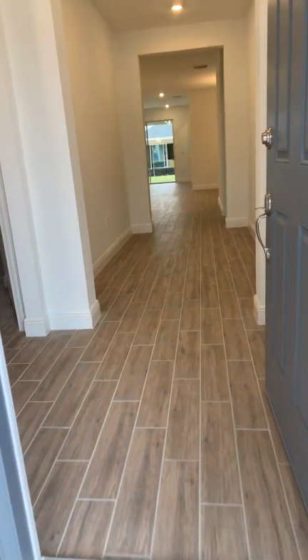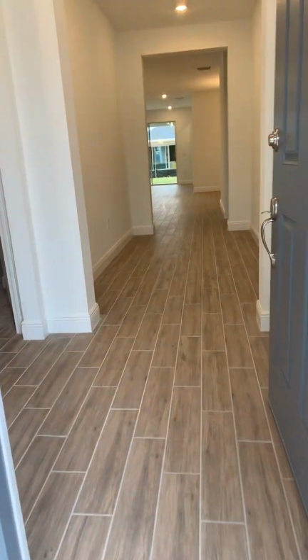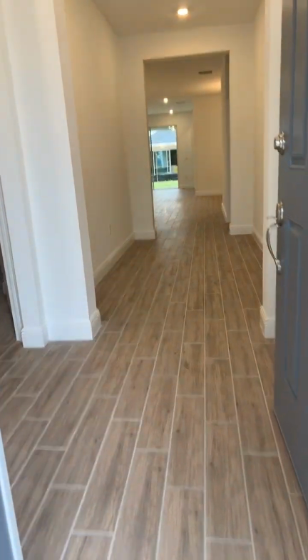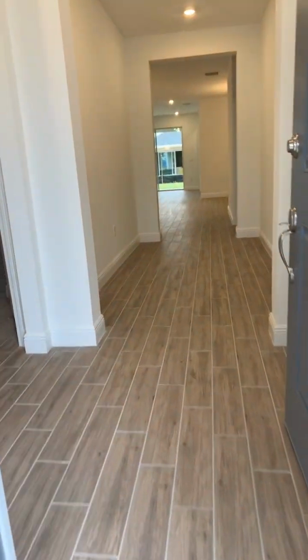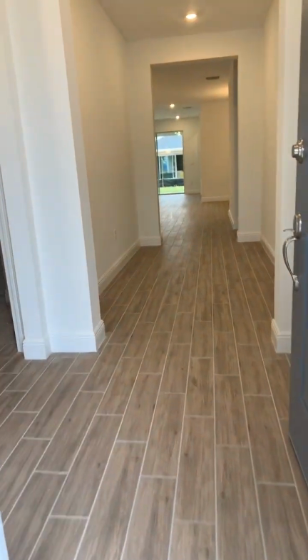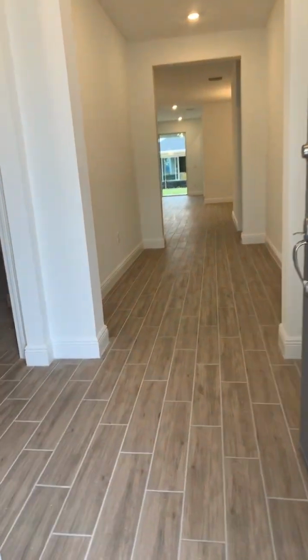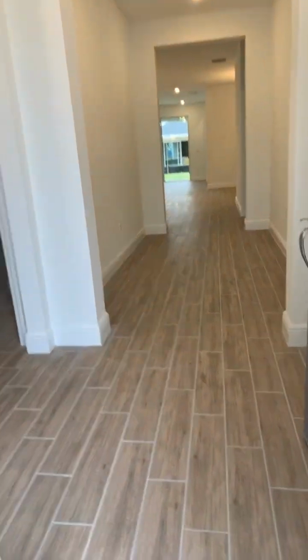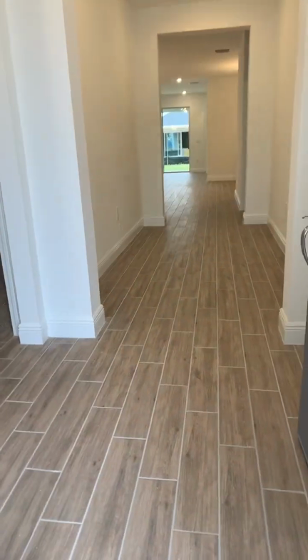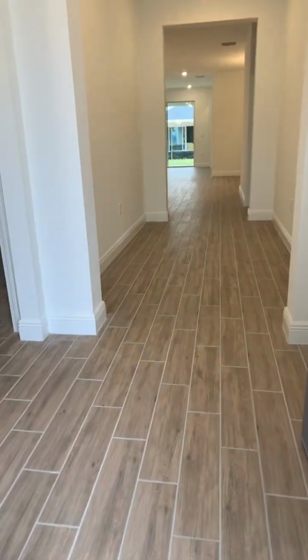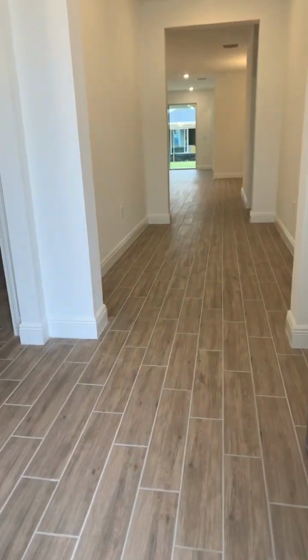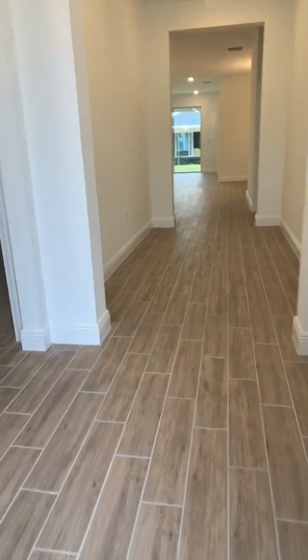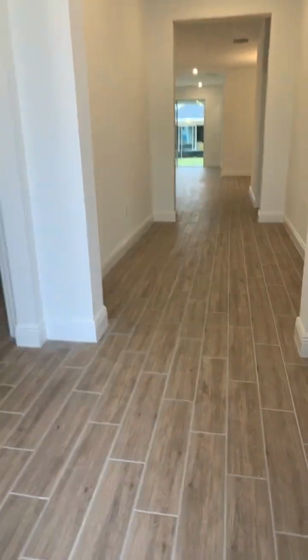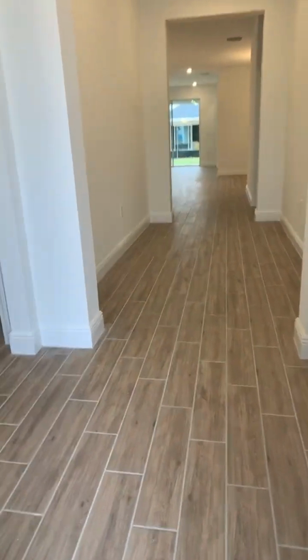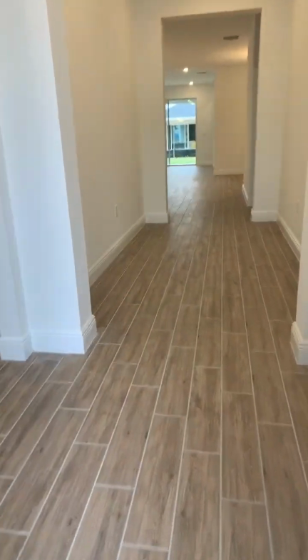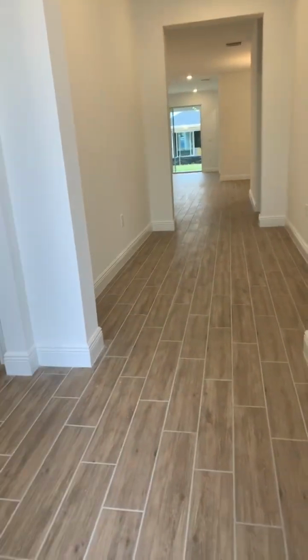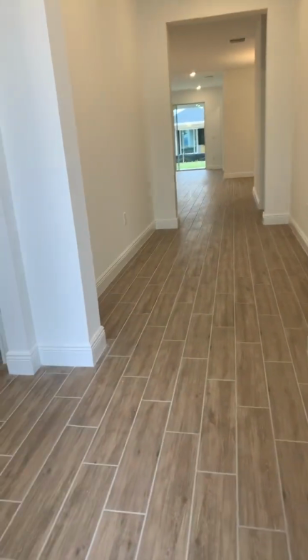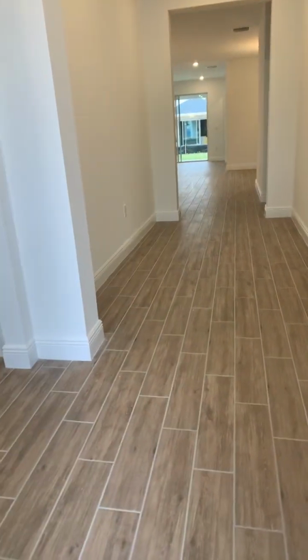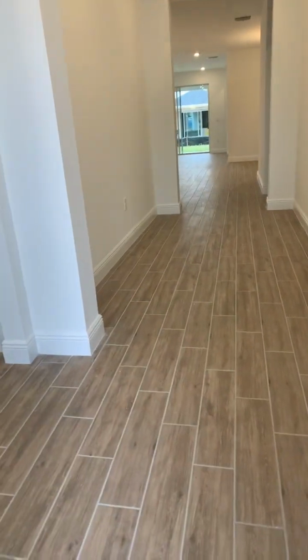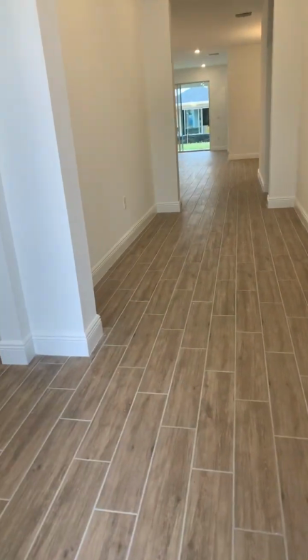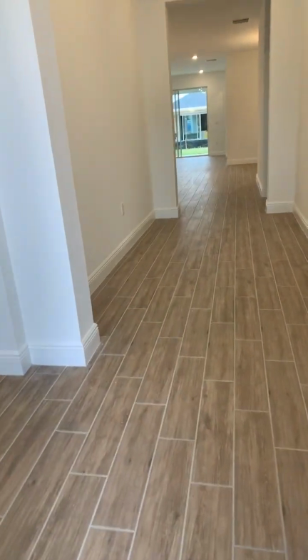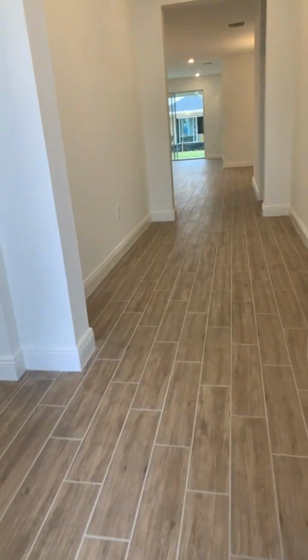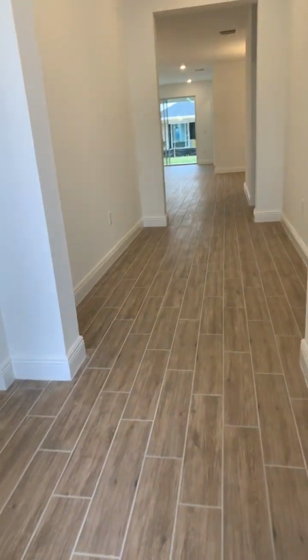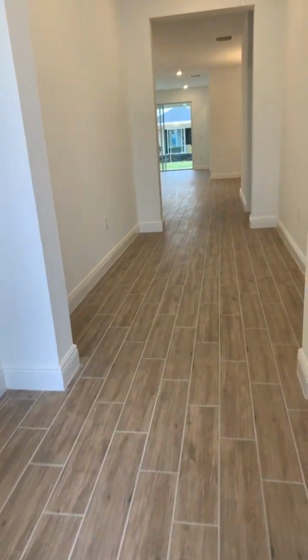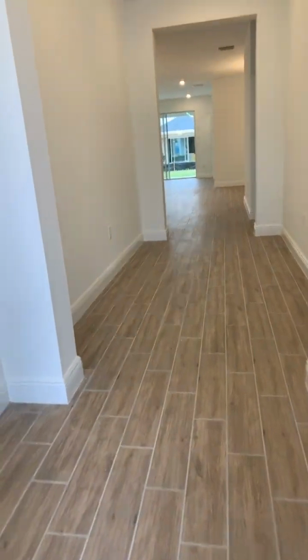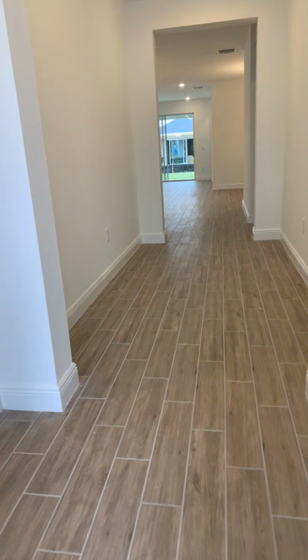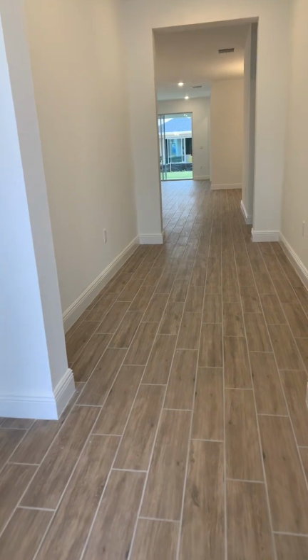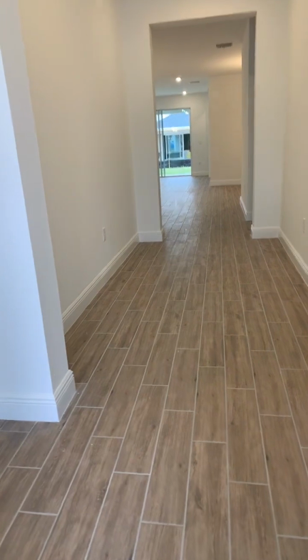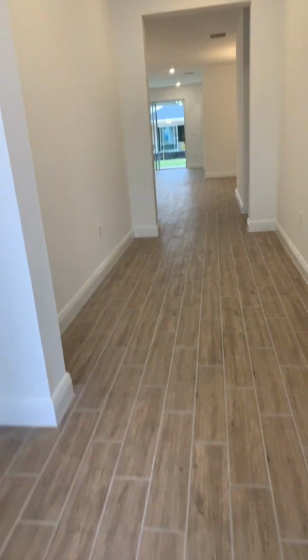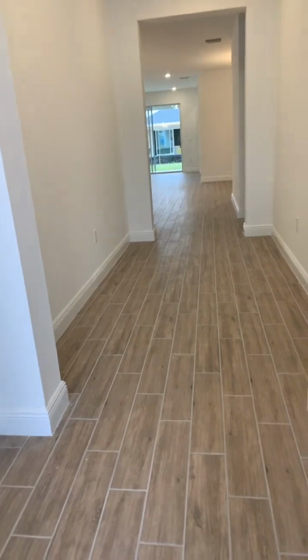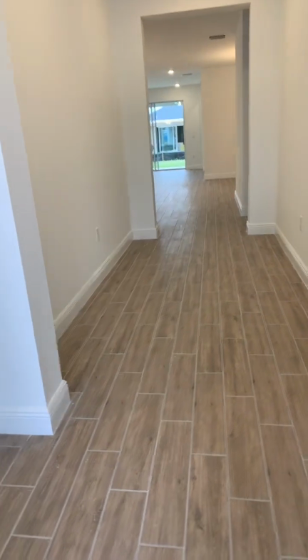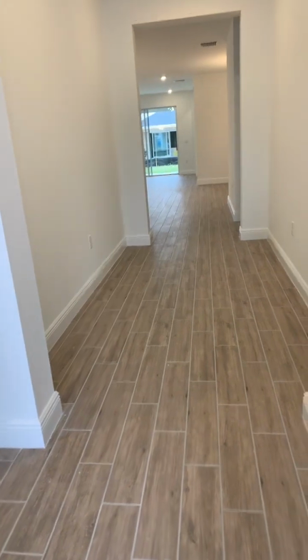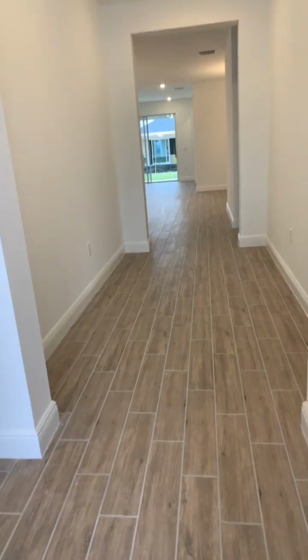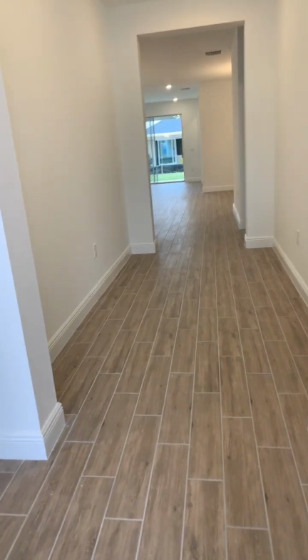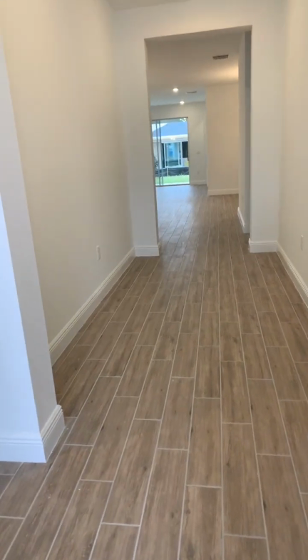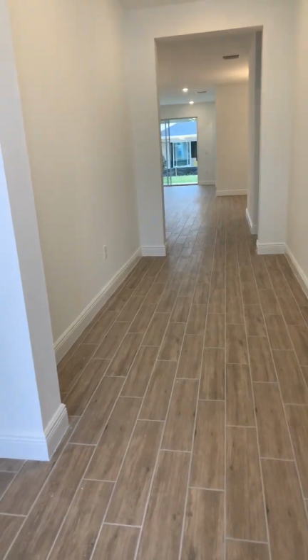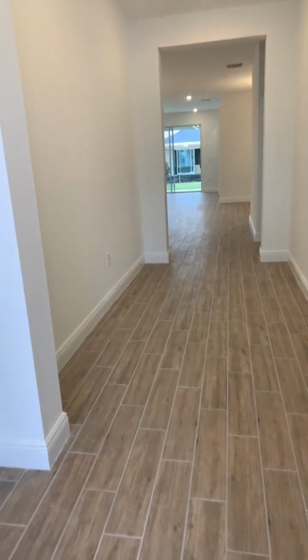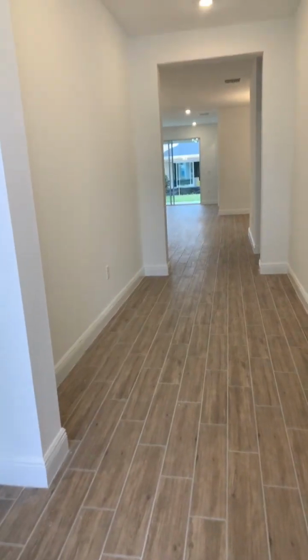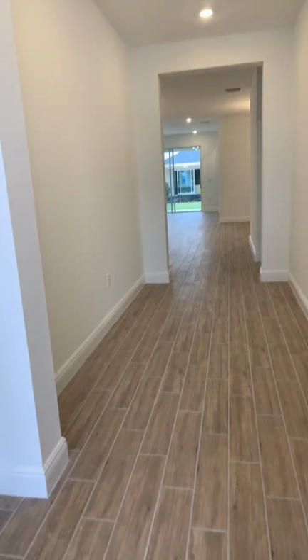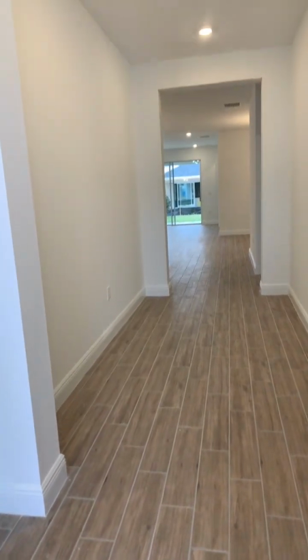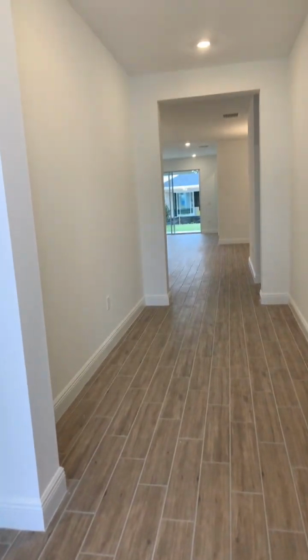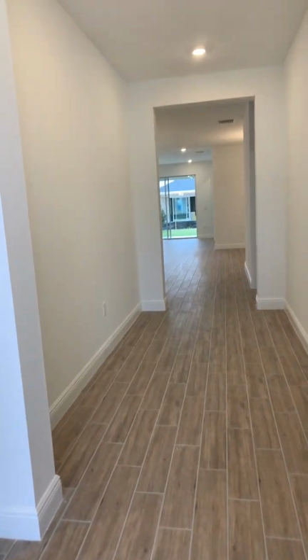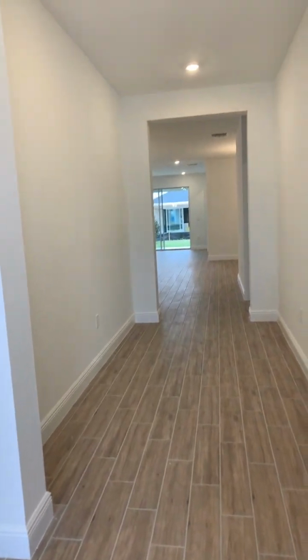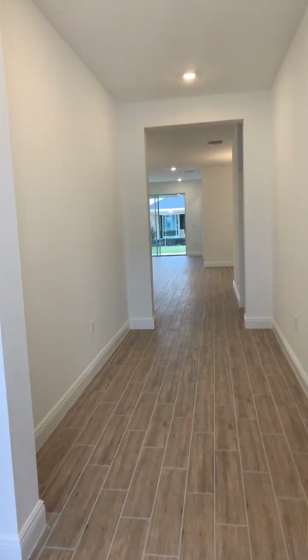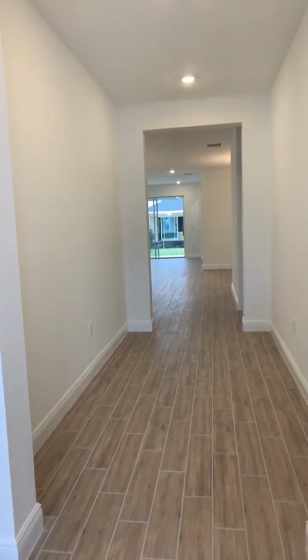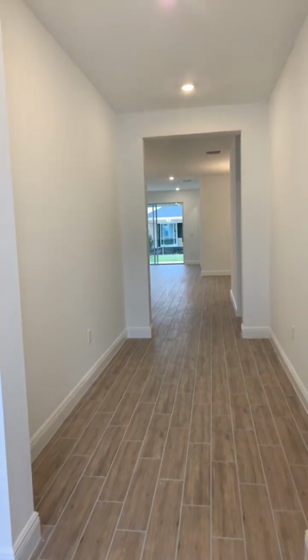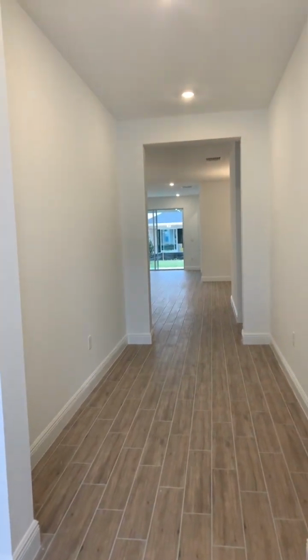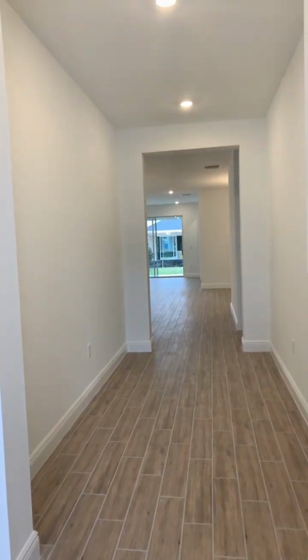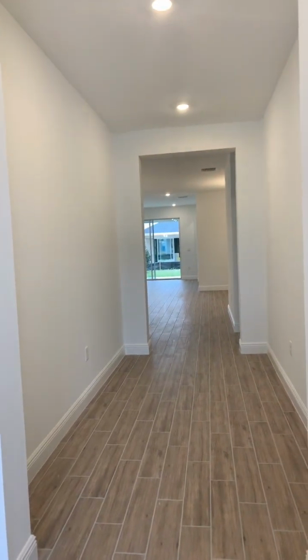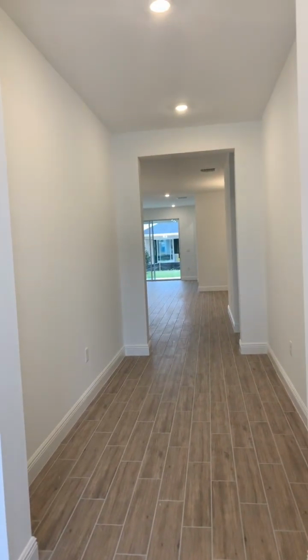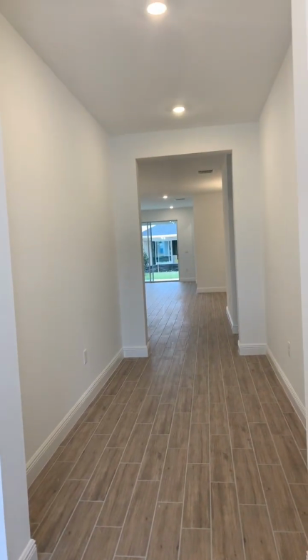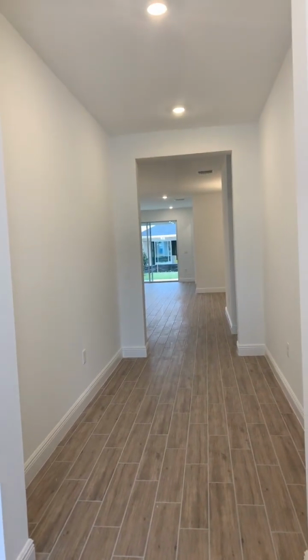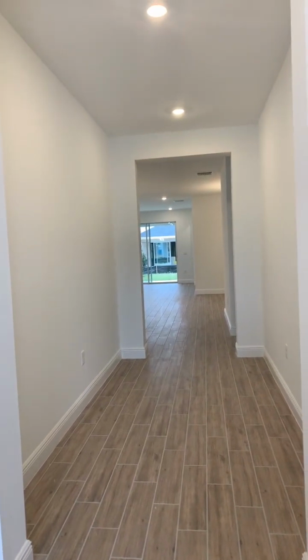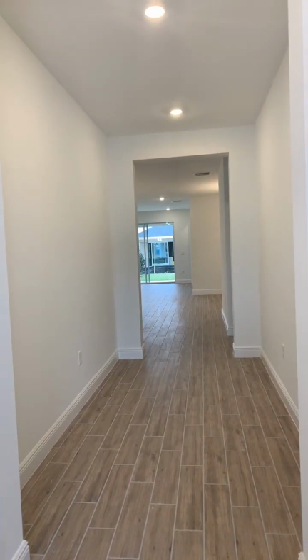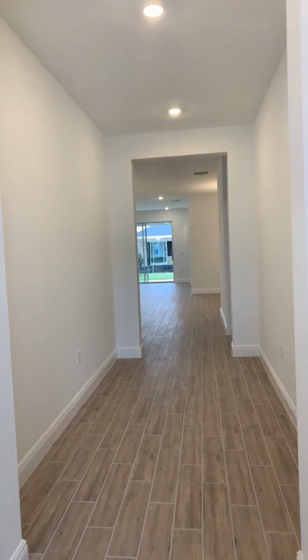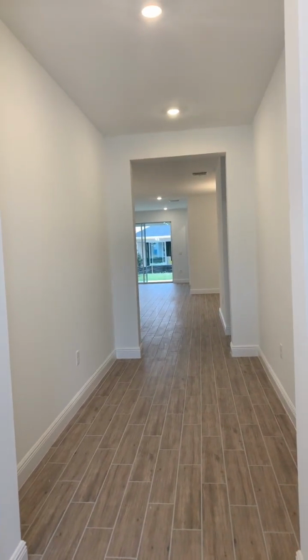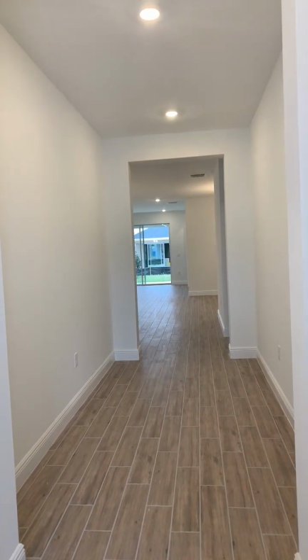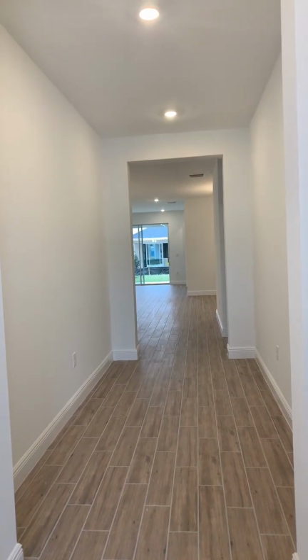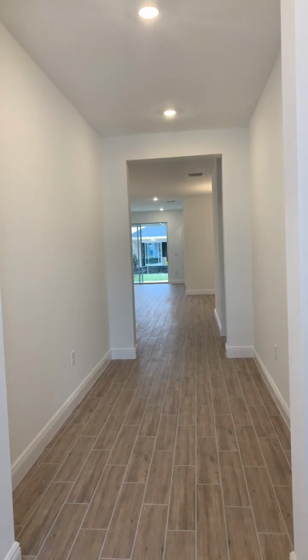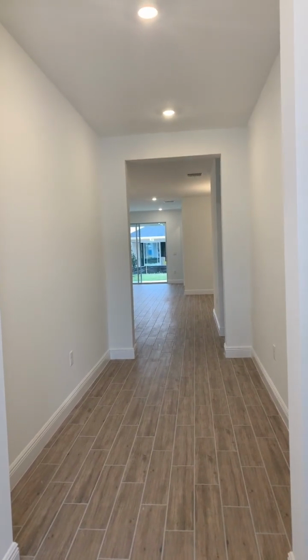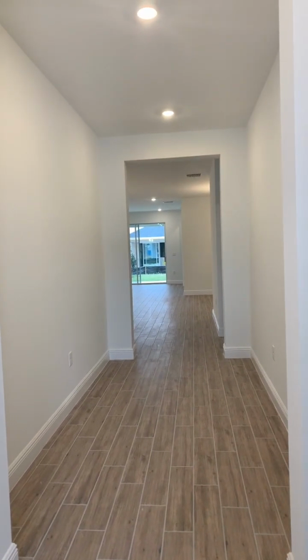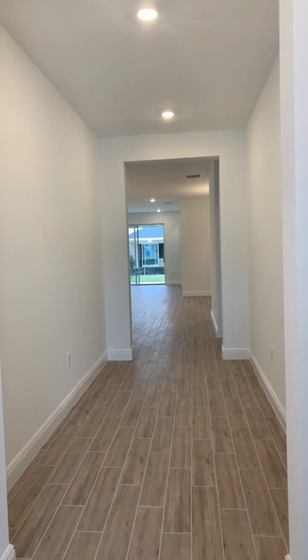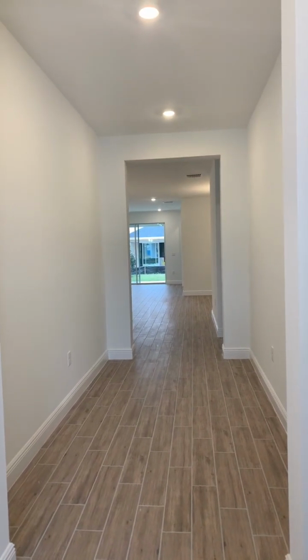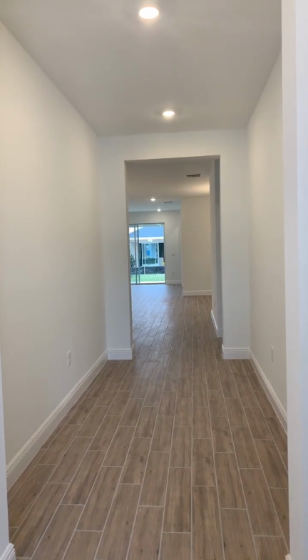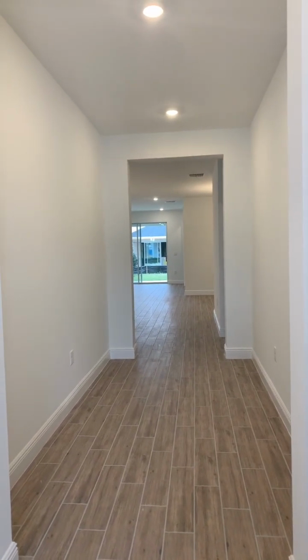You have your wood-looking tile that's going throughout the entire main living space. Nice, long foyer.